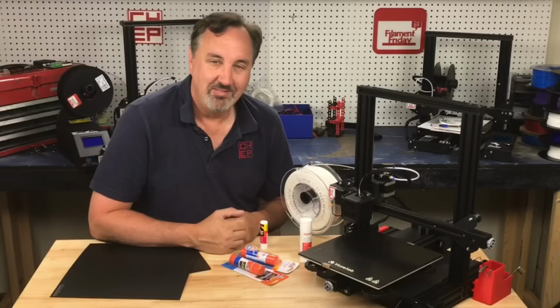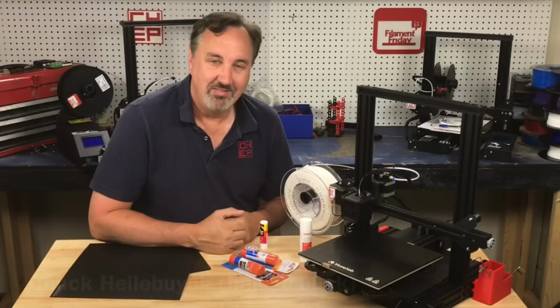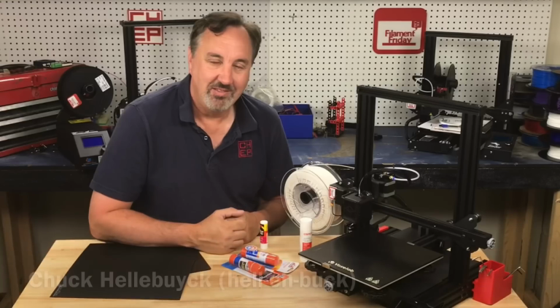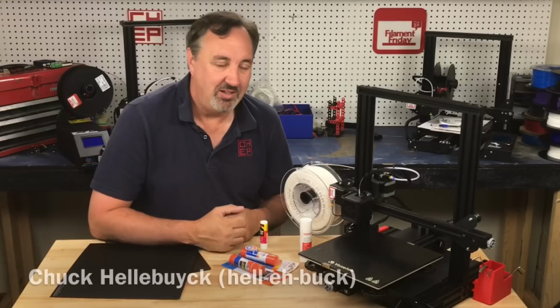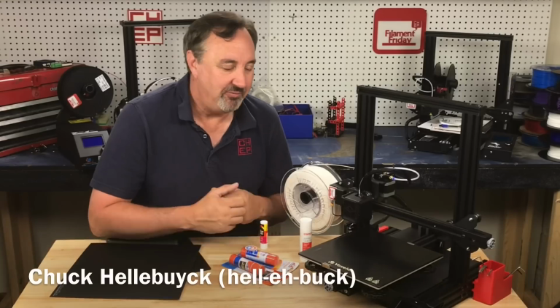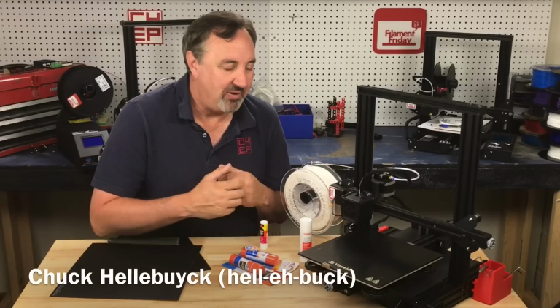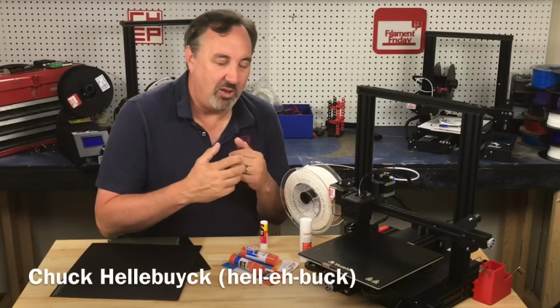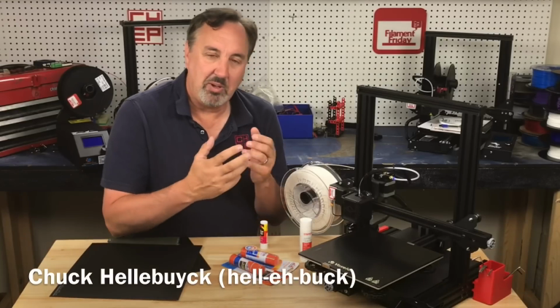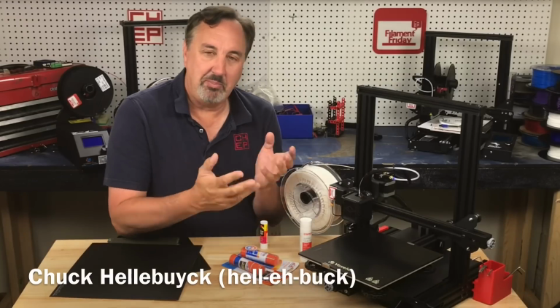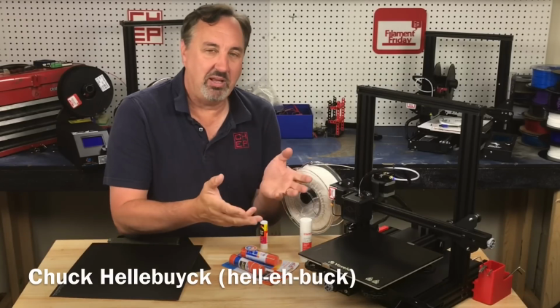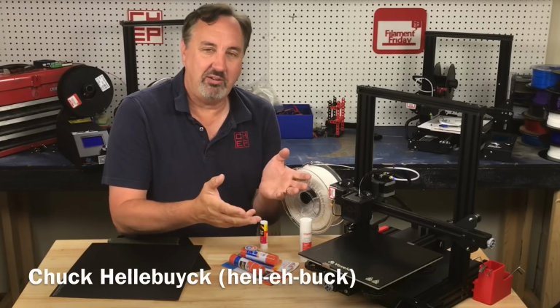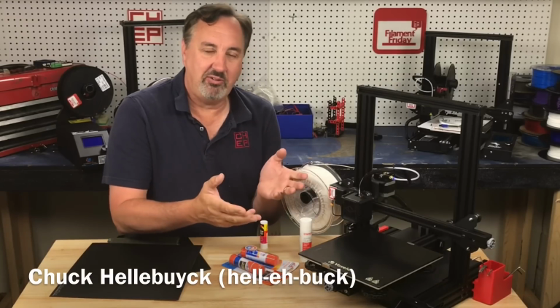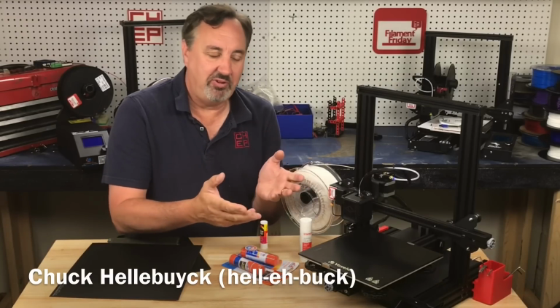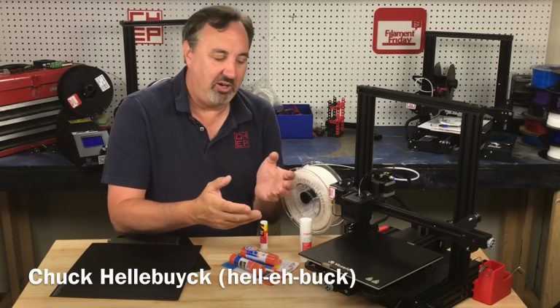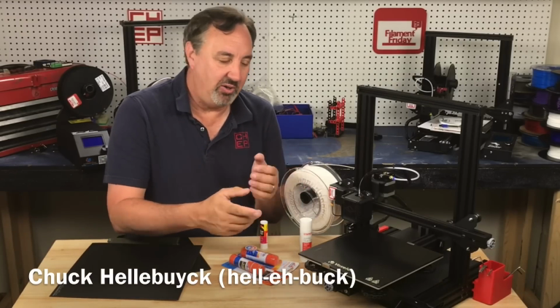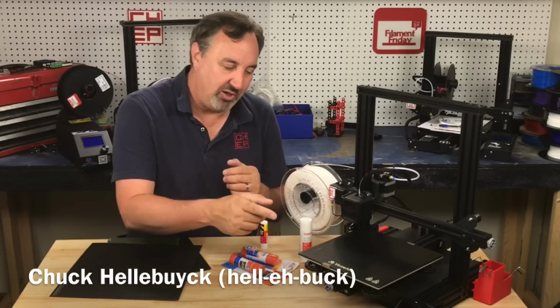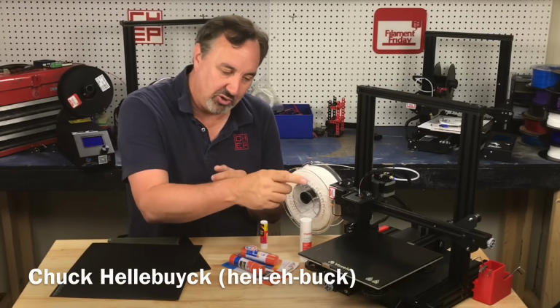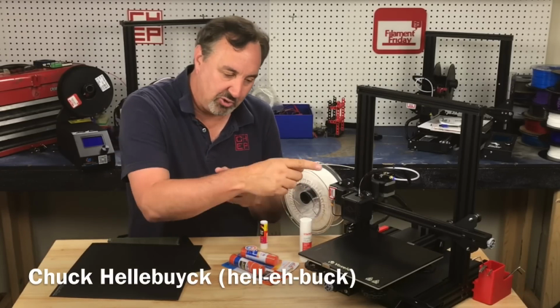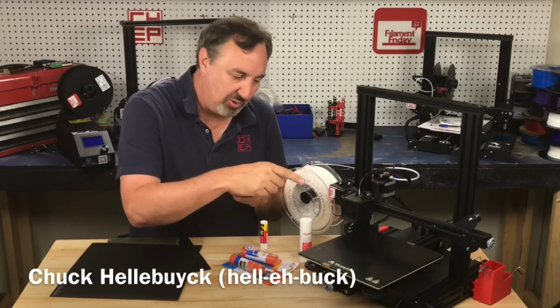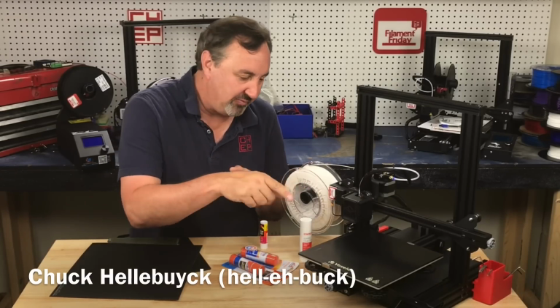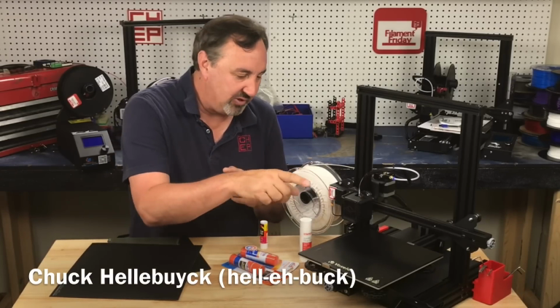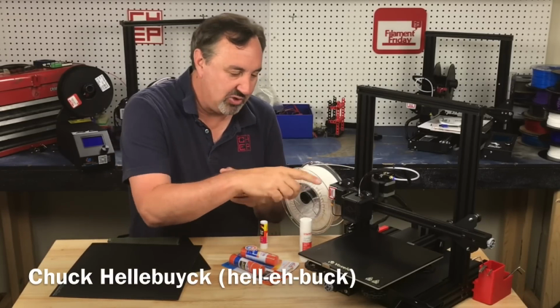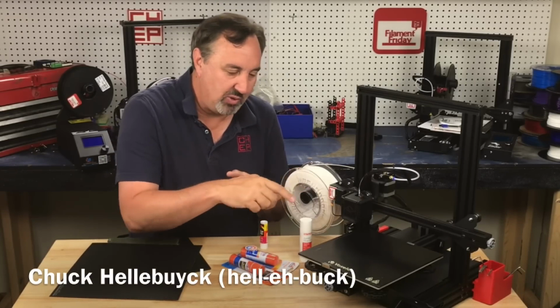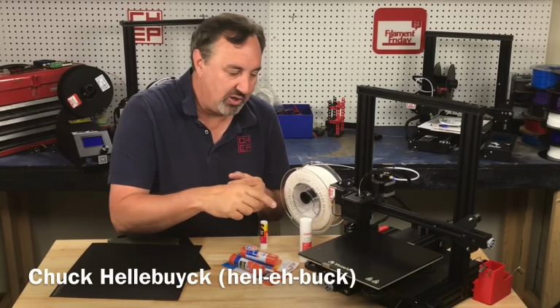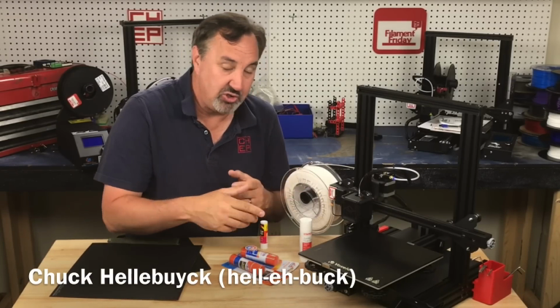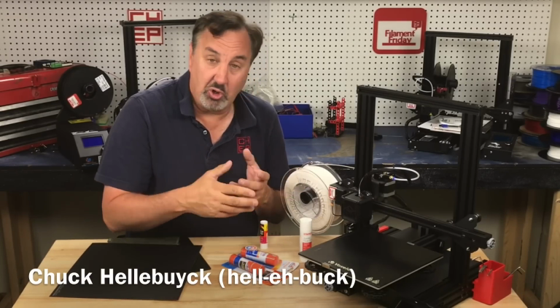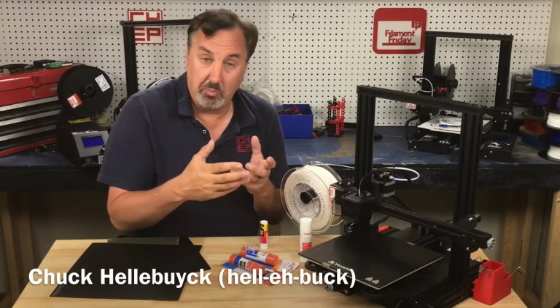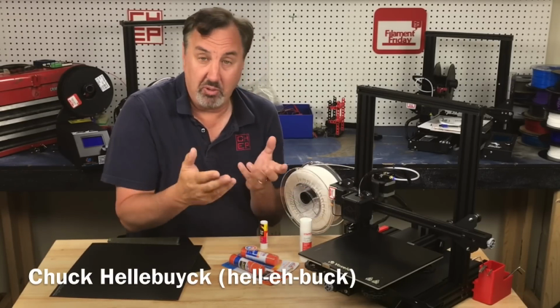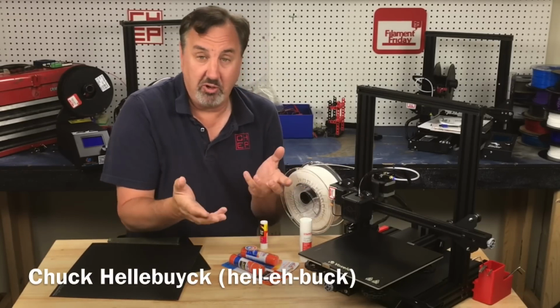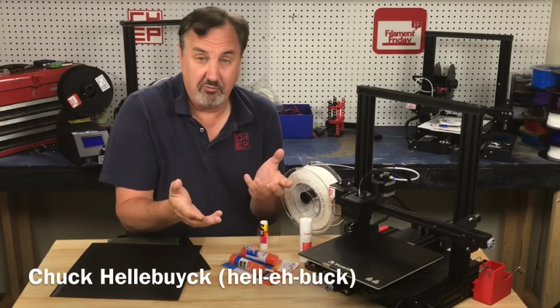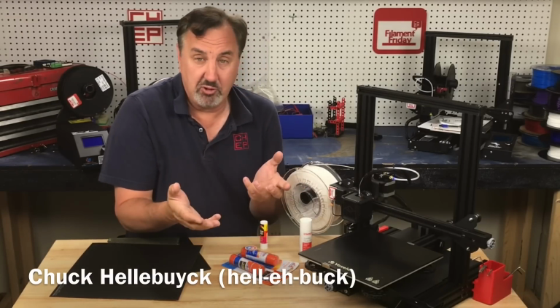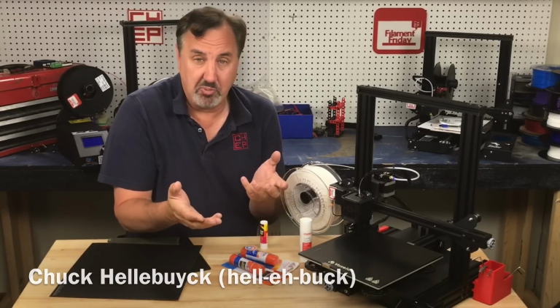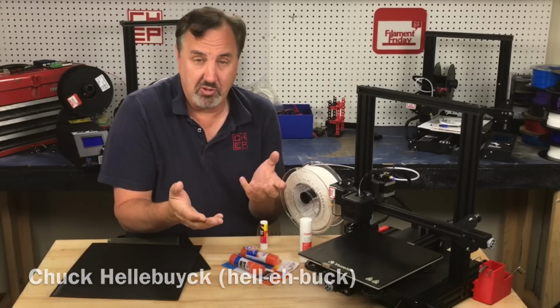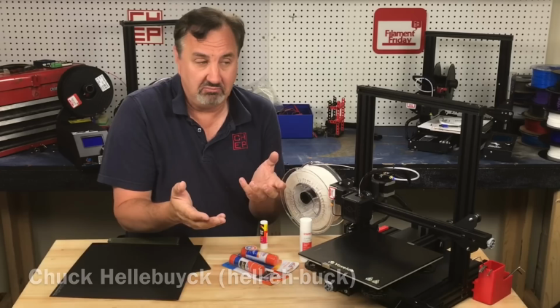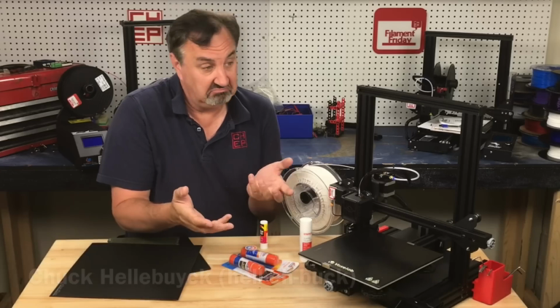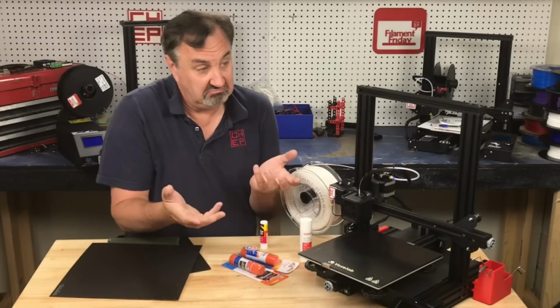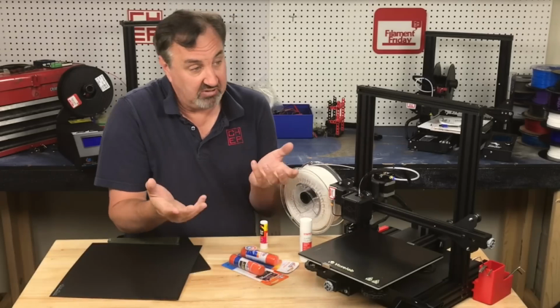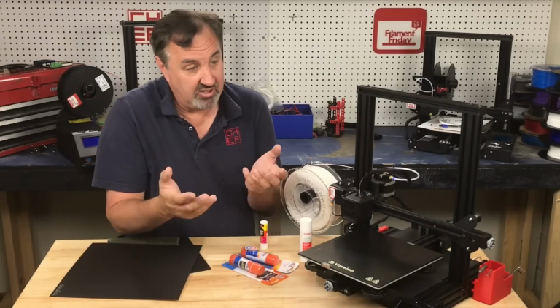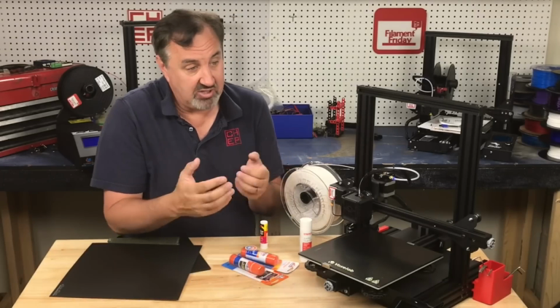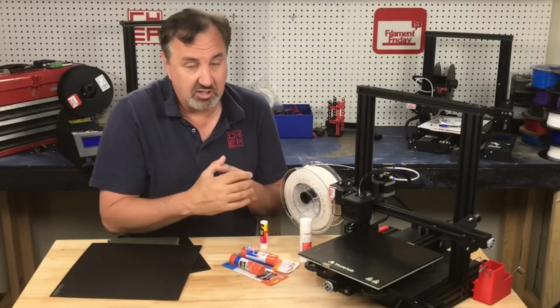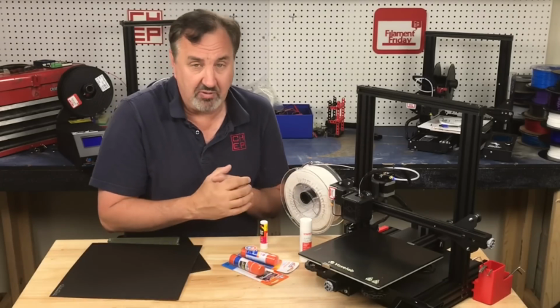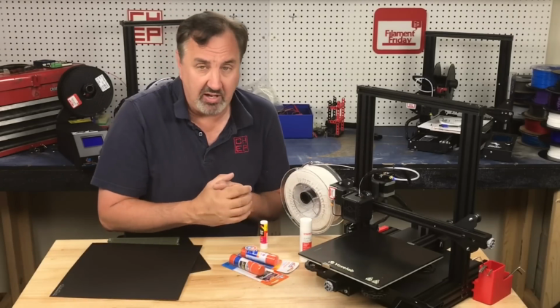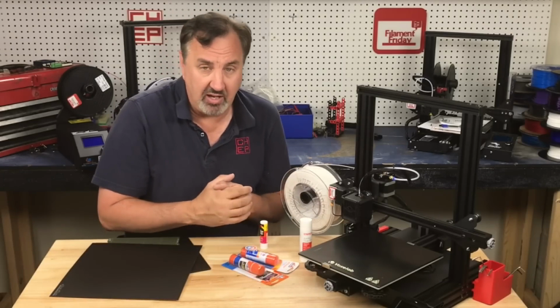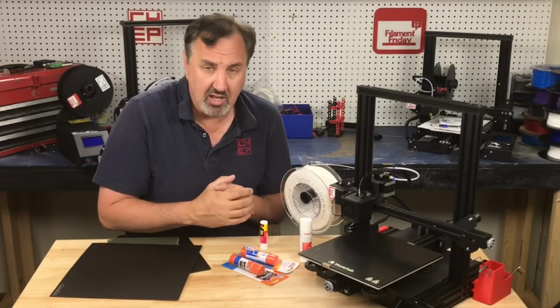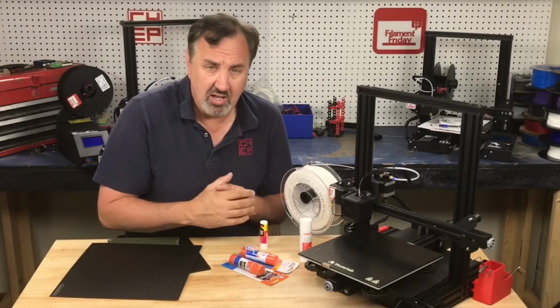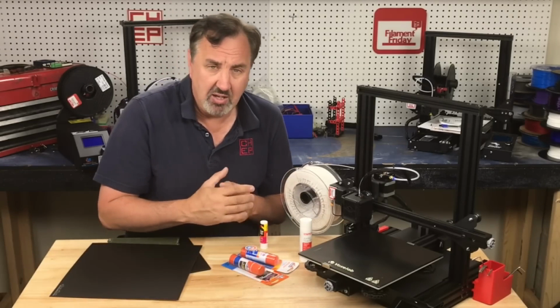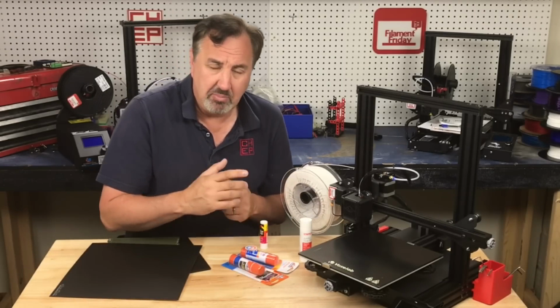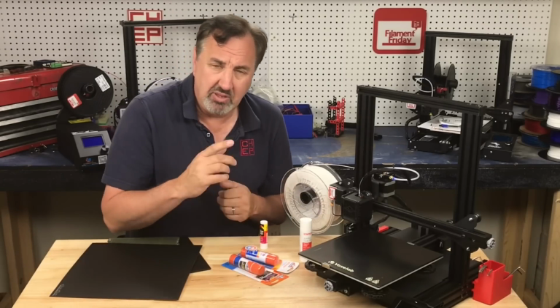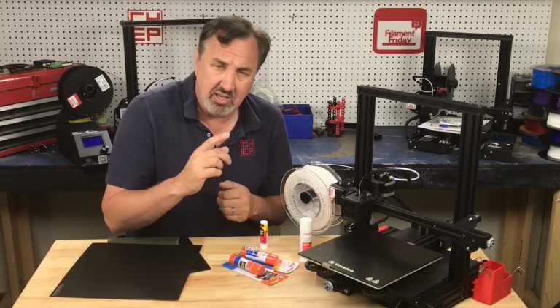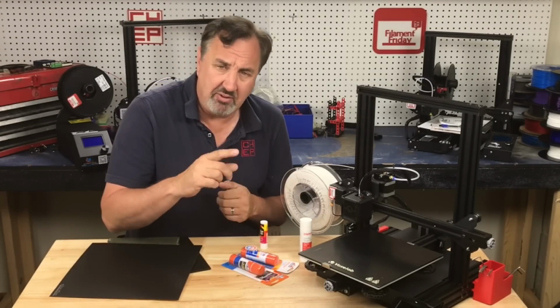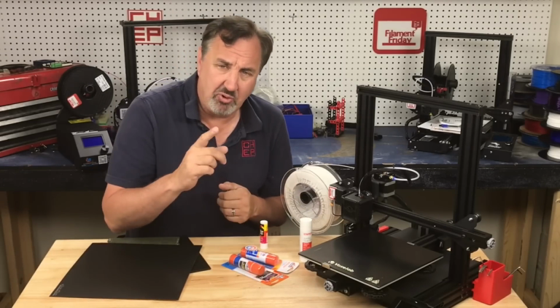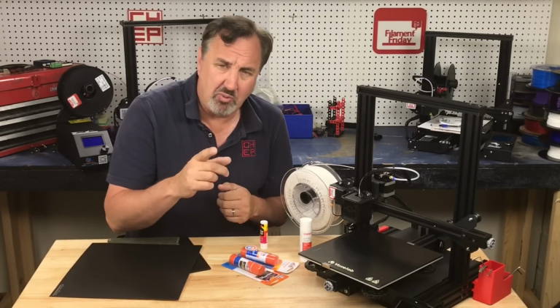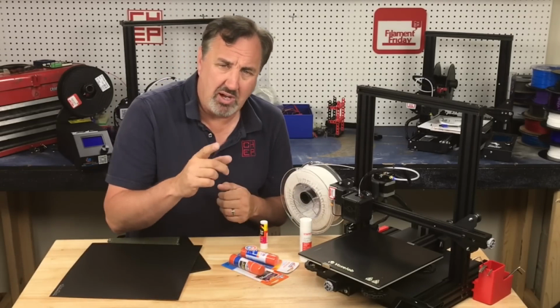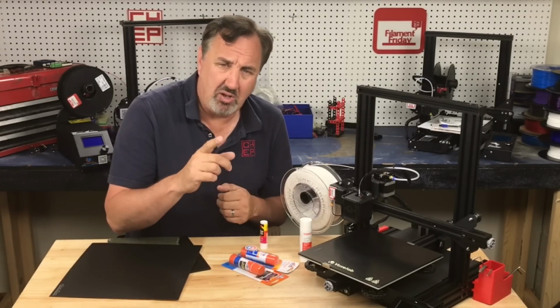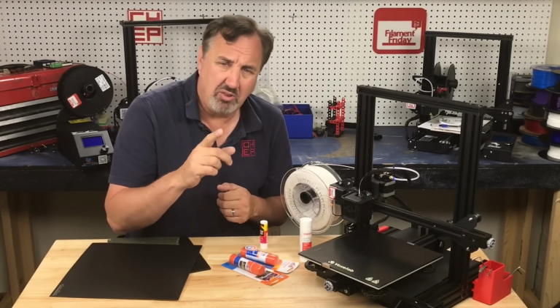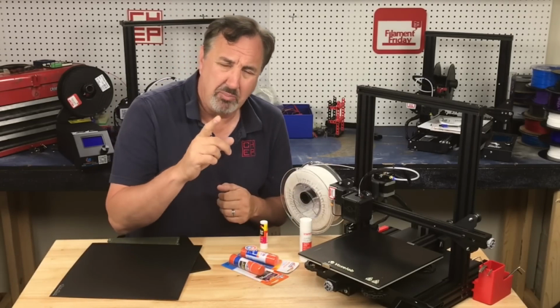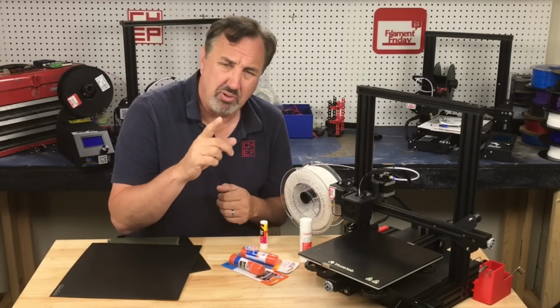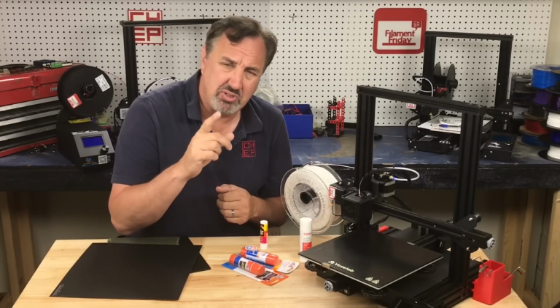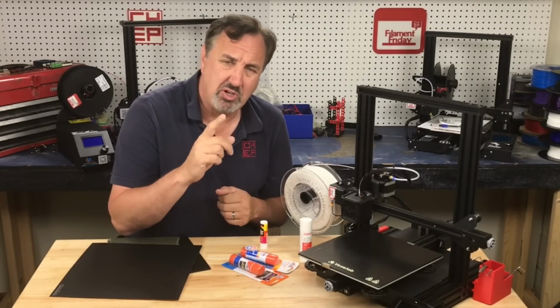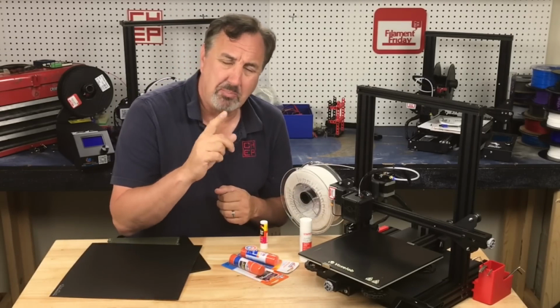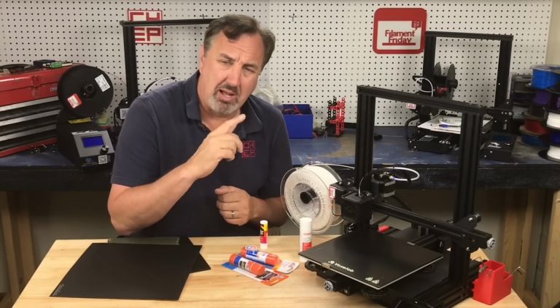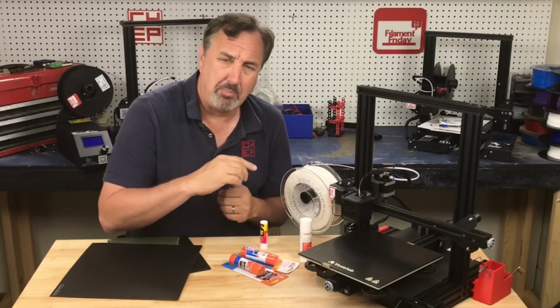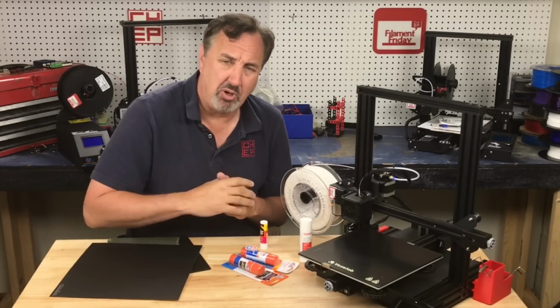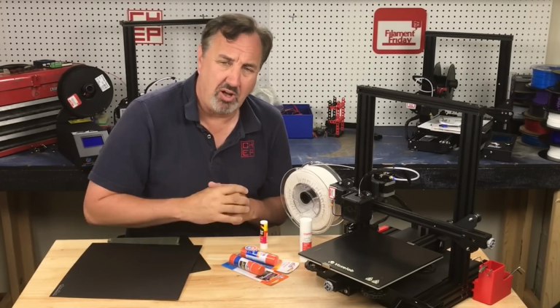If you follow my bed level video, you get those perfect squares, you go to print your first print and it sticks fine. But then after a while prints start popping off.